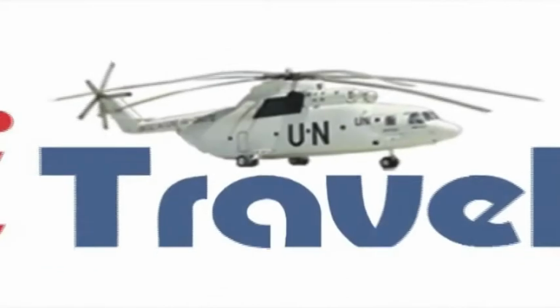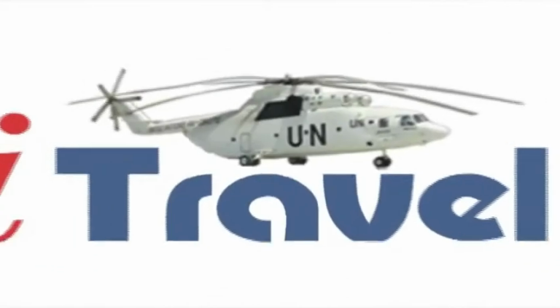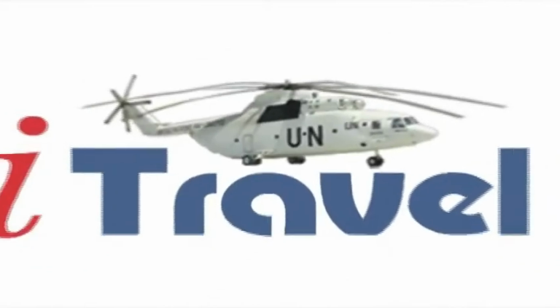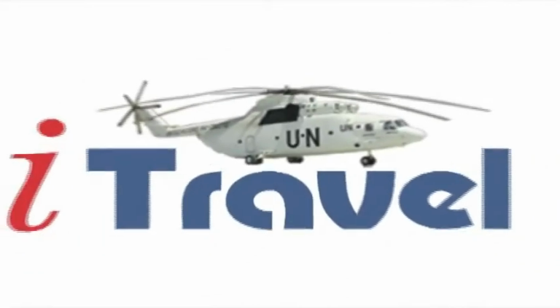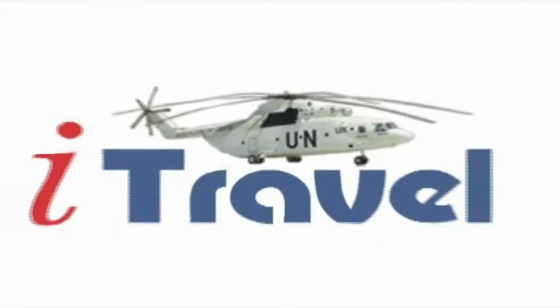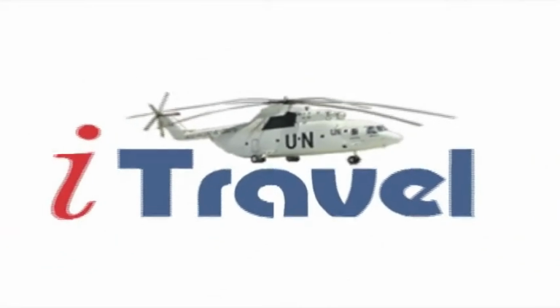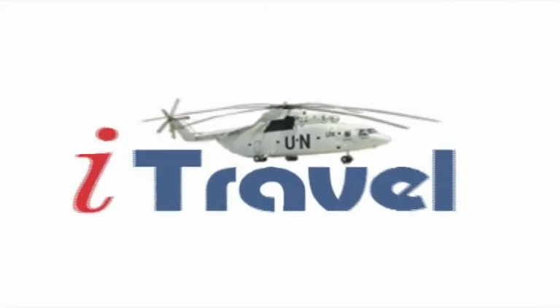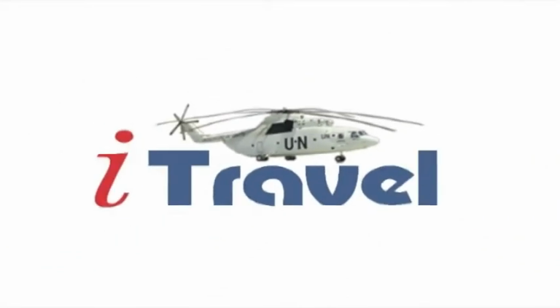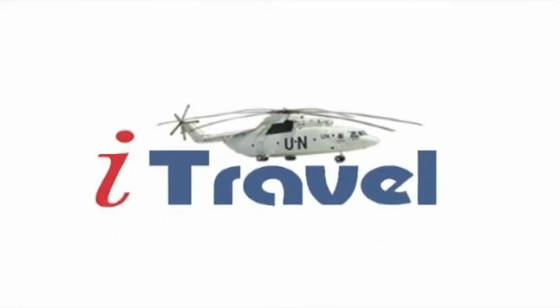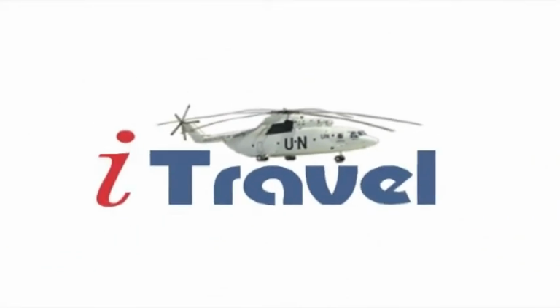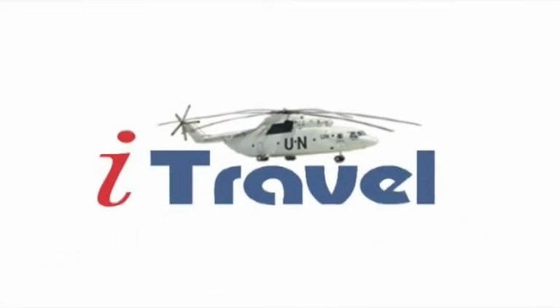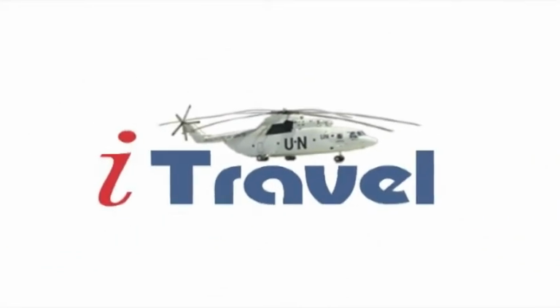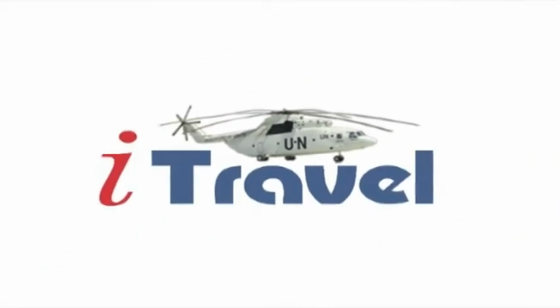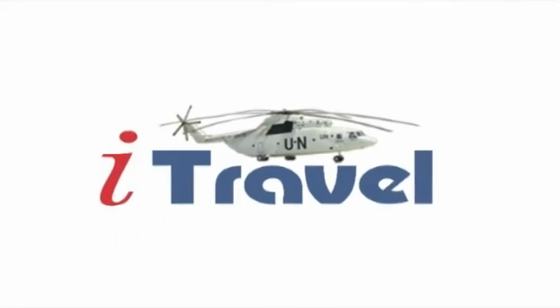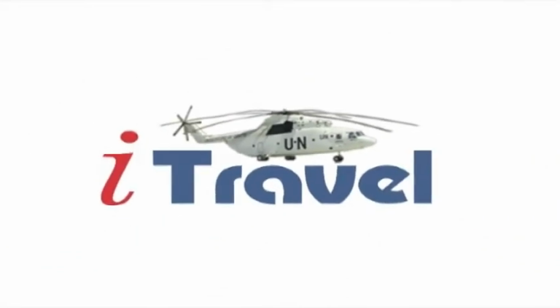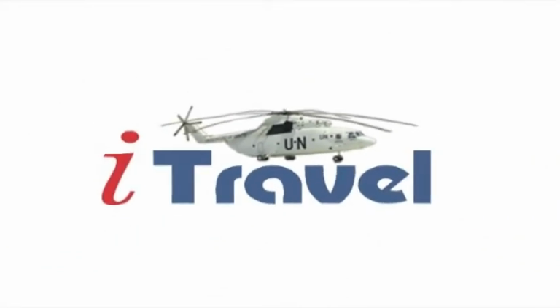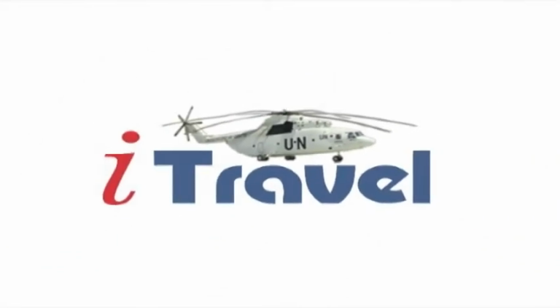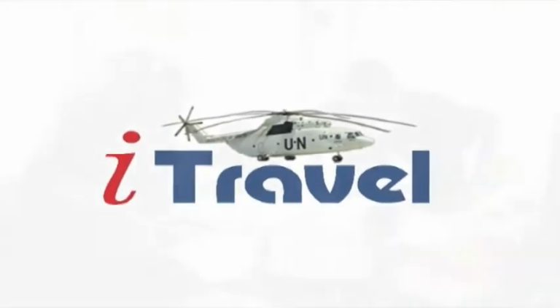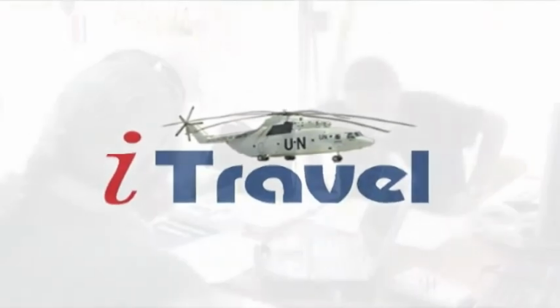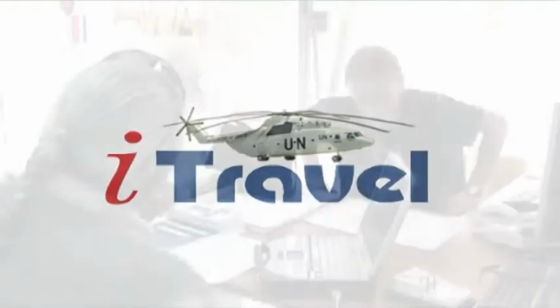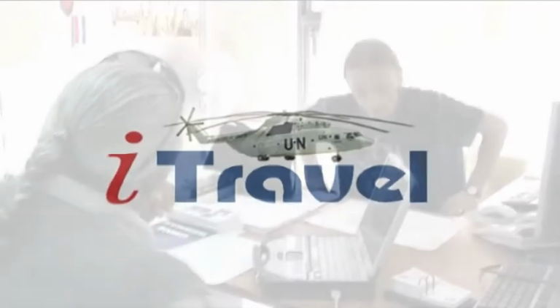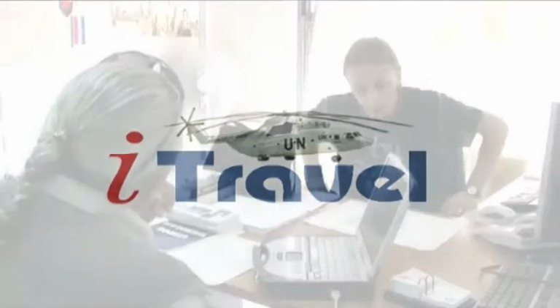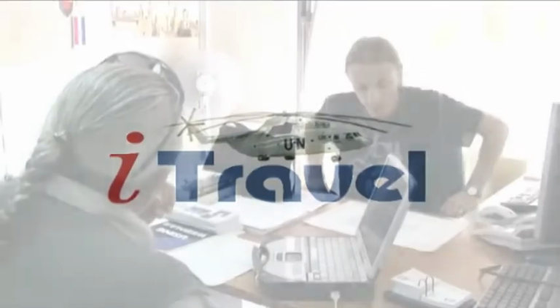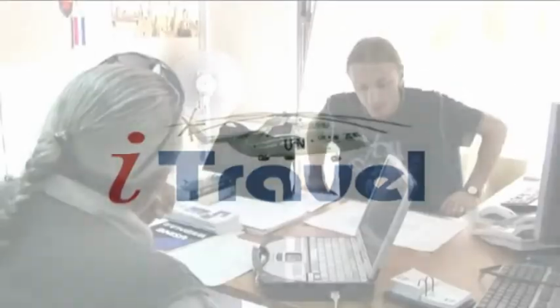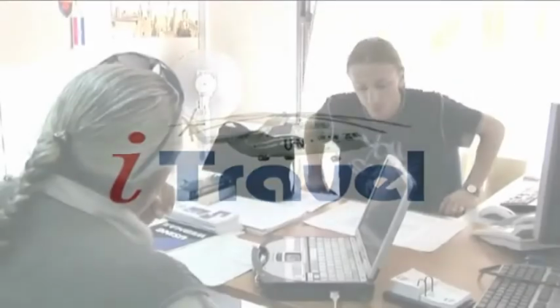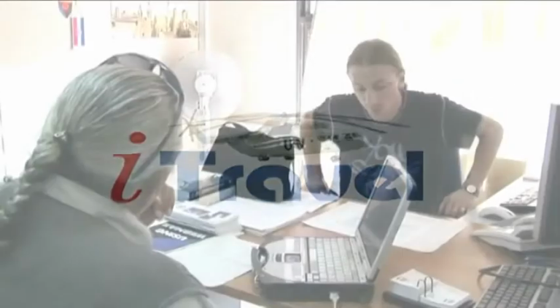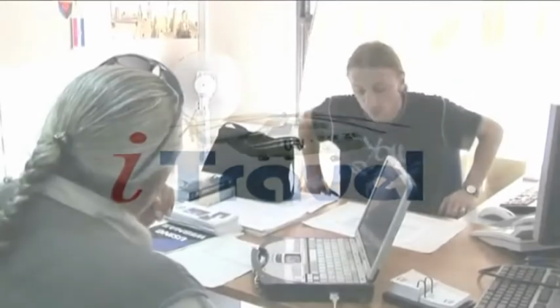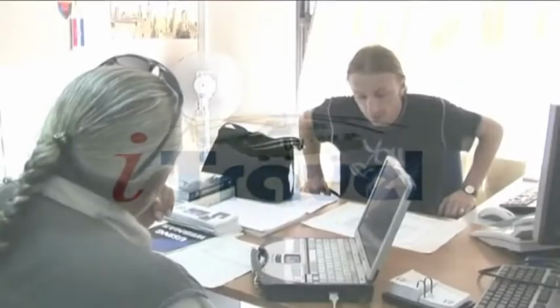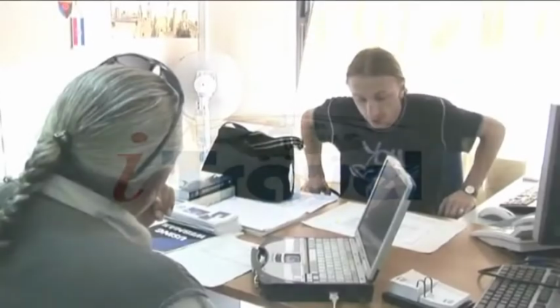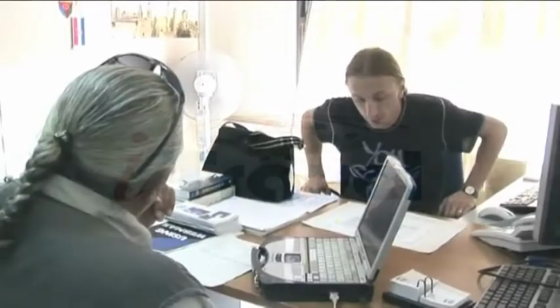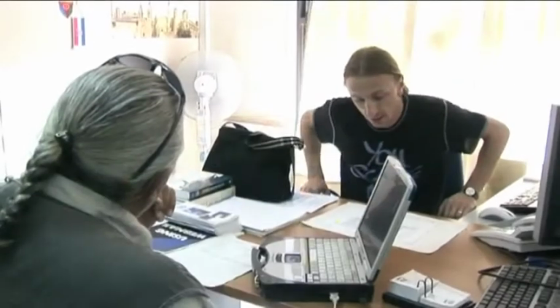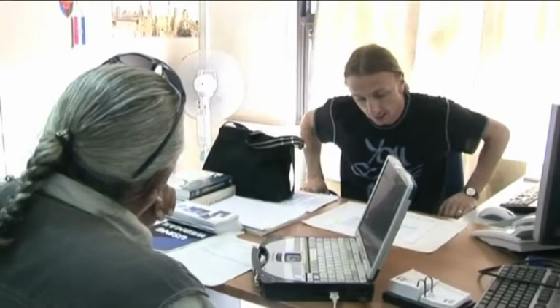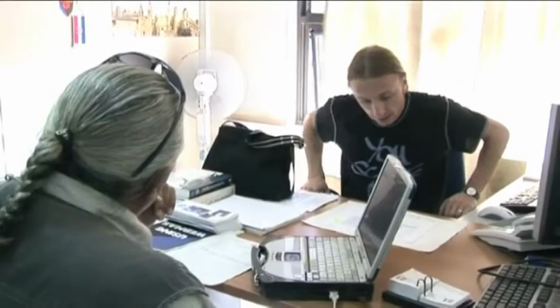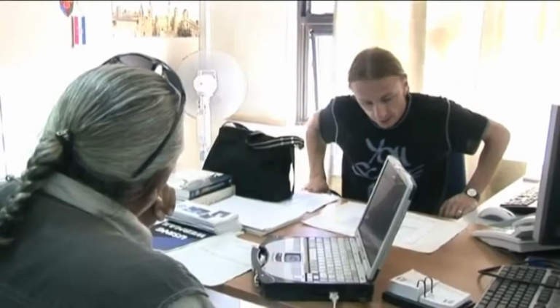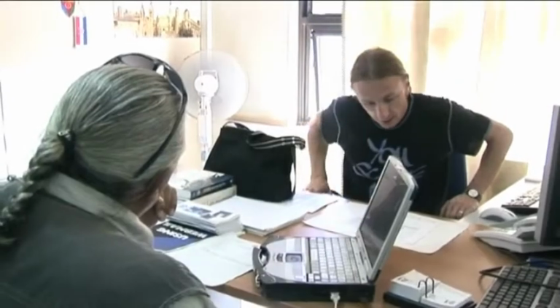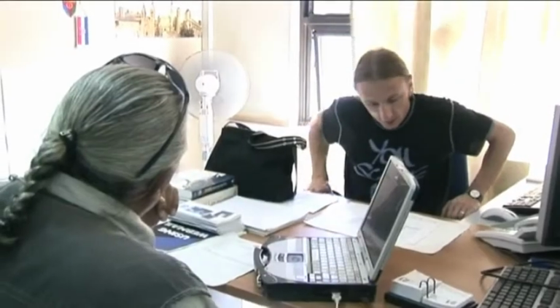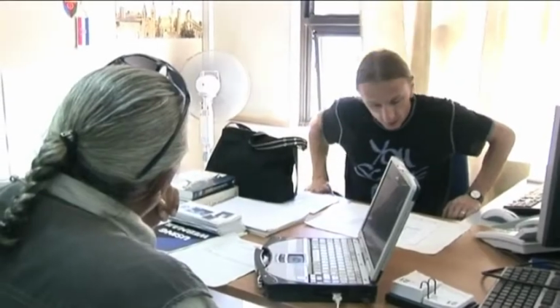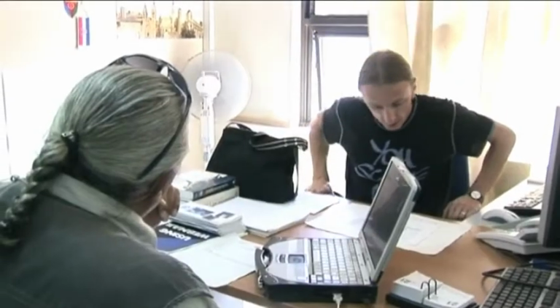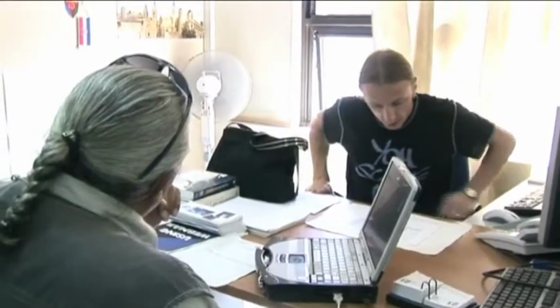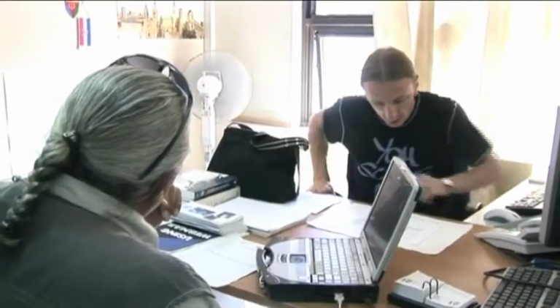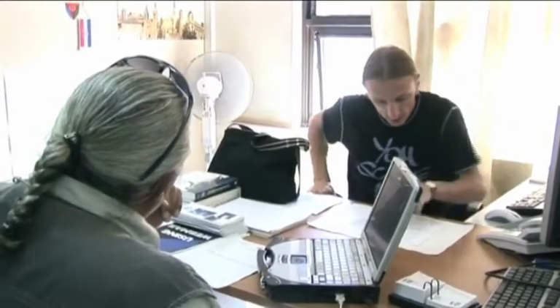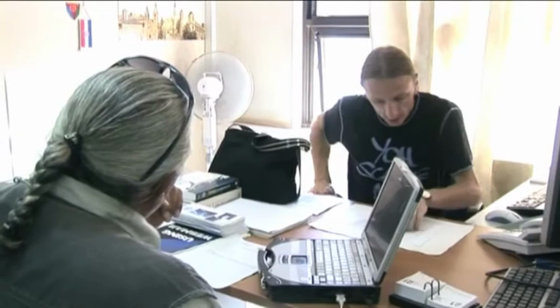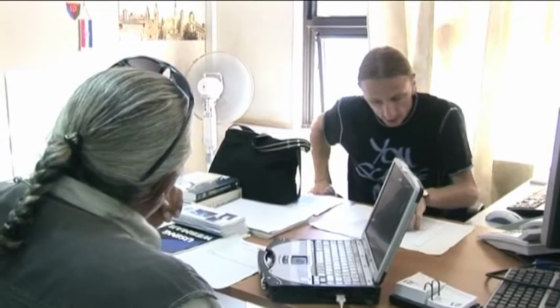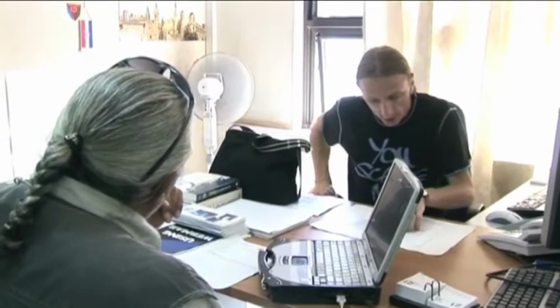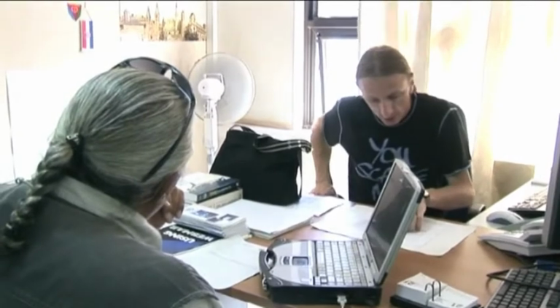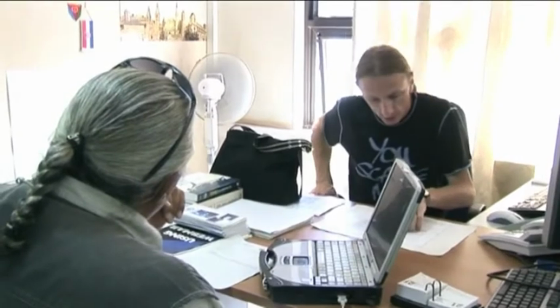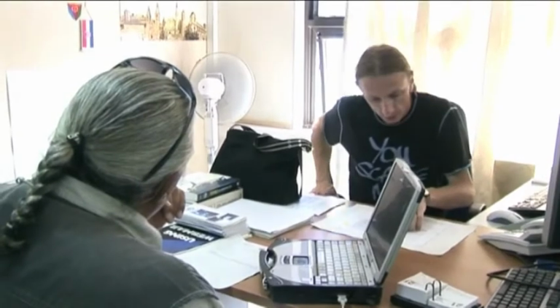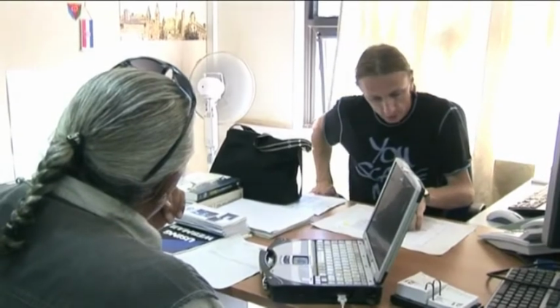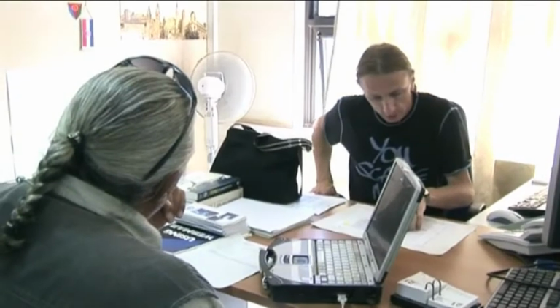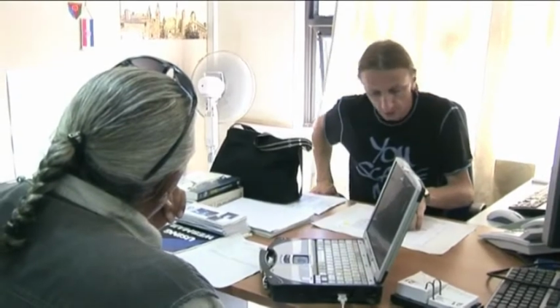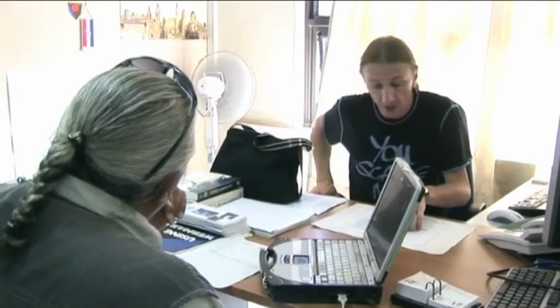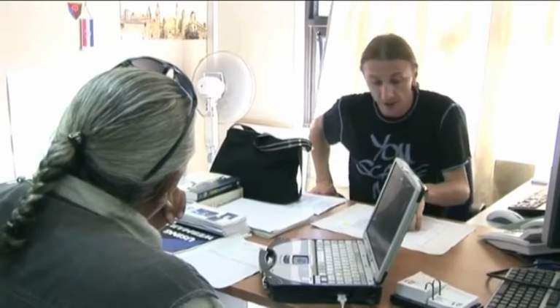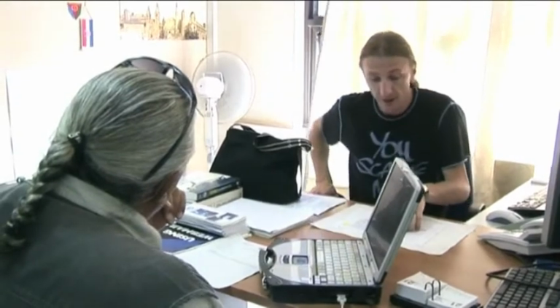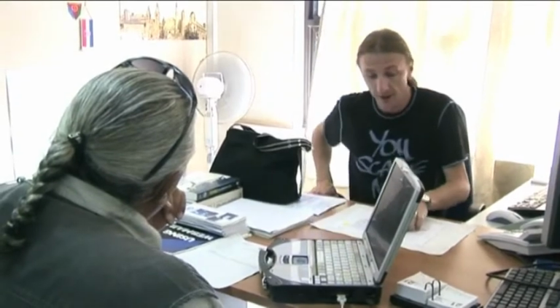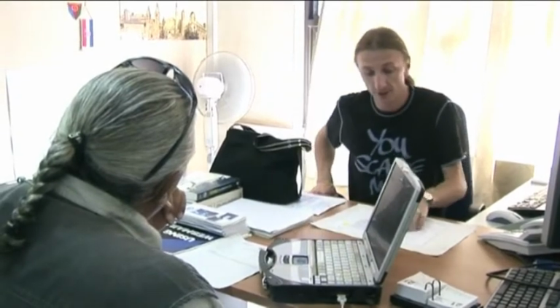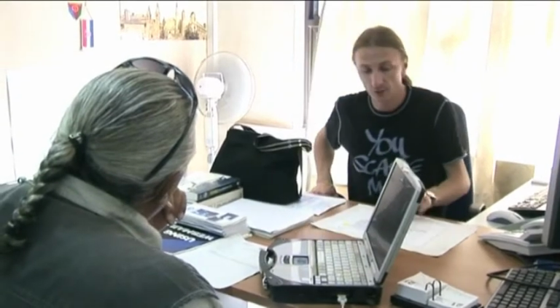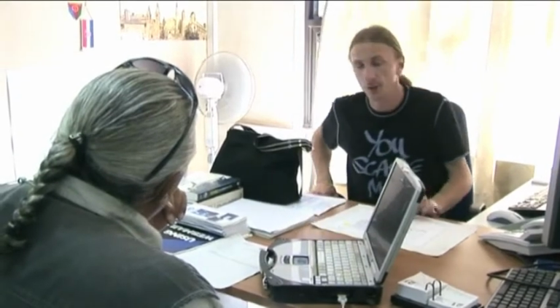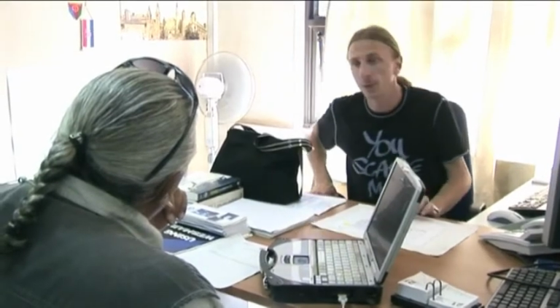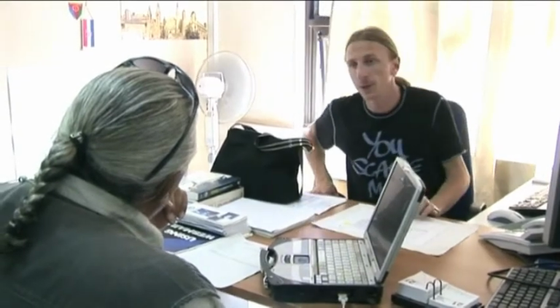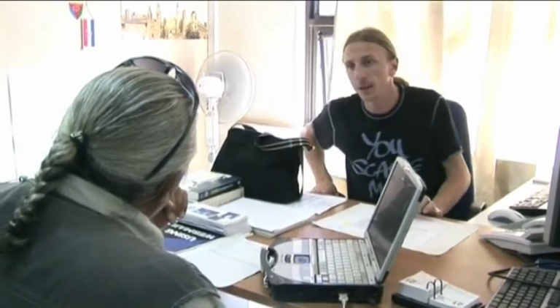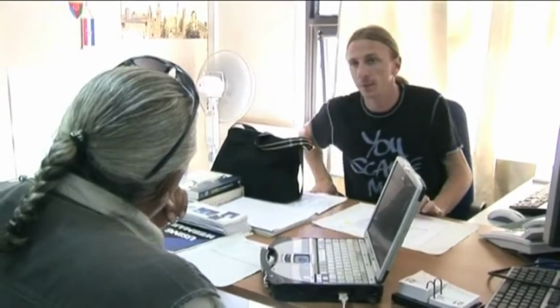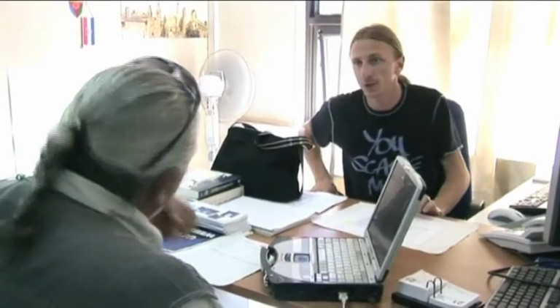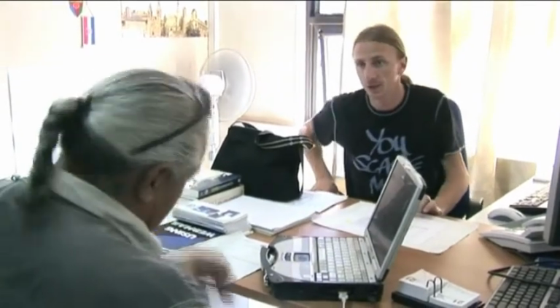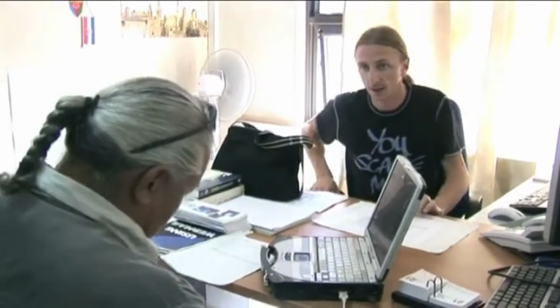Following external audit recommendations, ANMI has introduced the iTravel system, automating the travel authorization process.